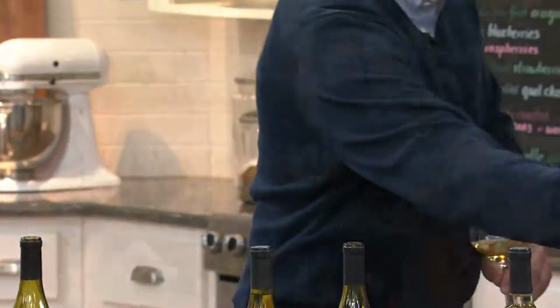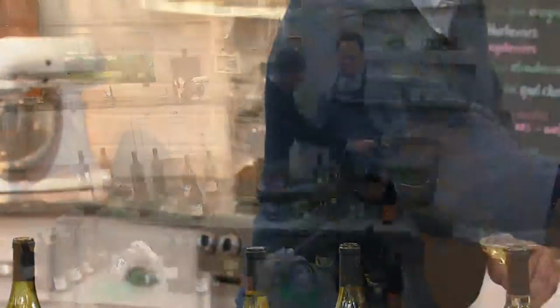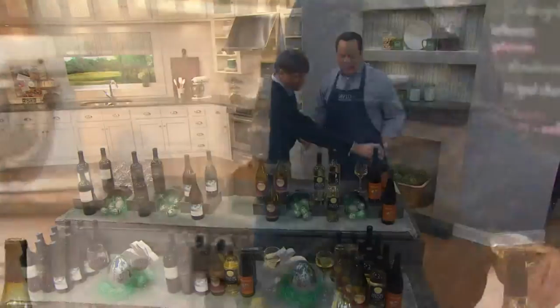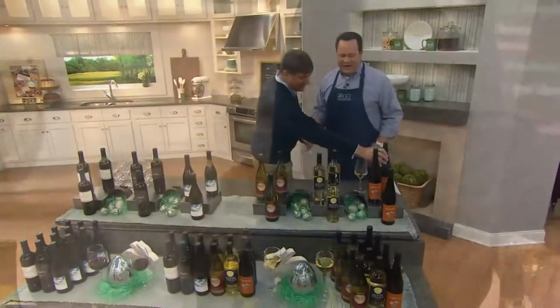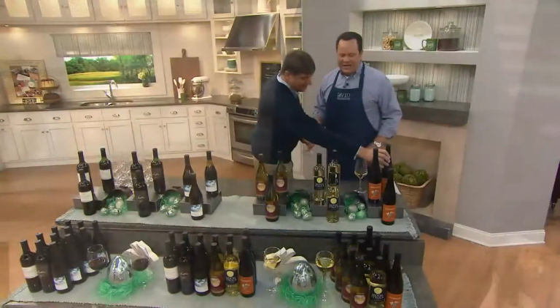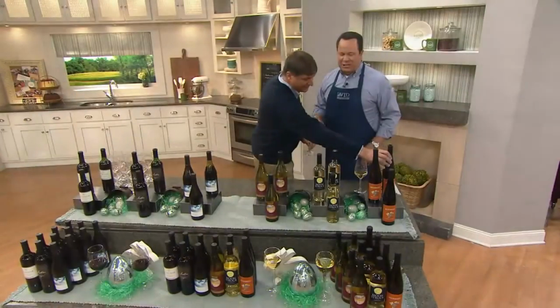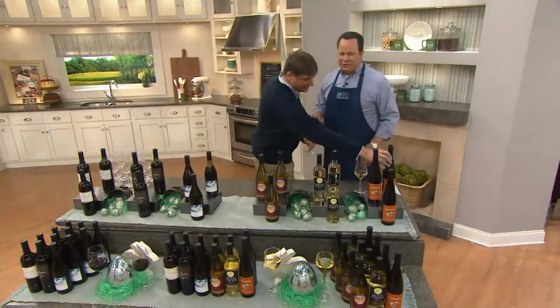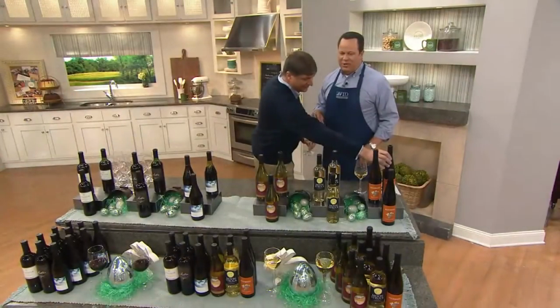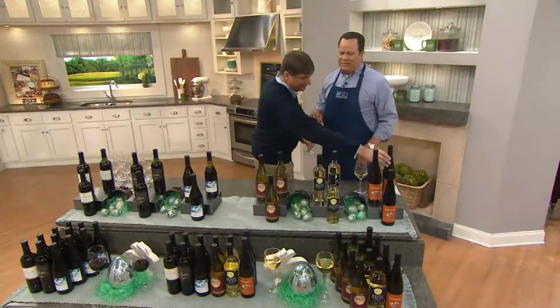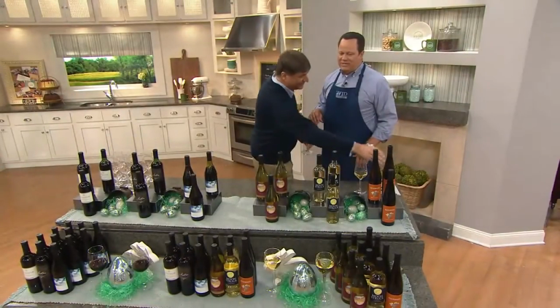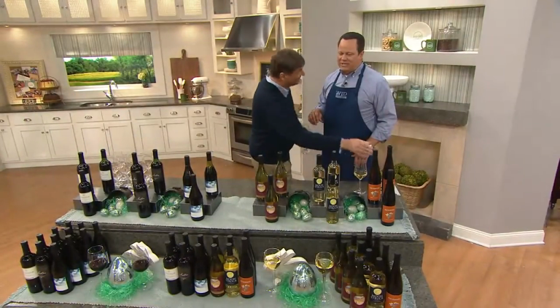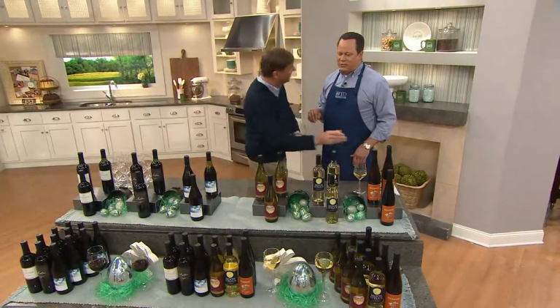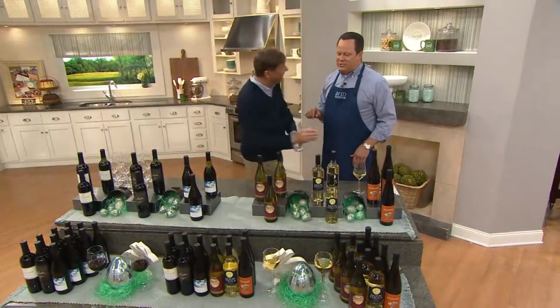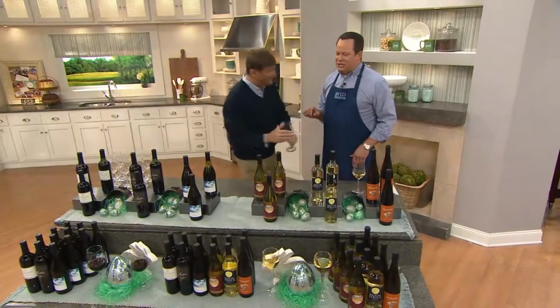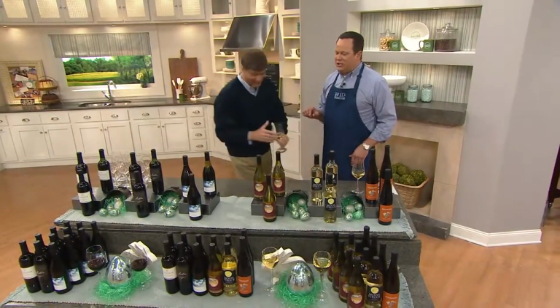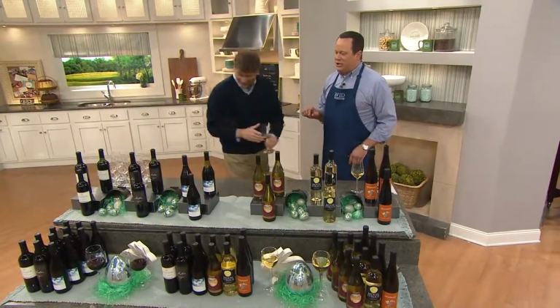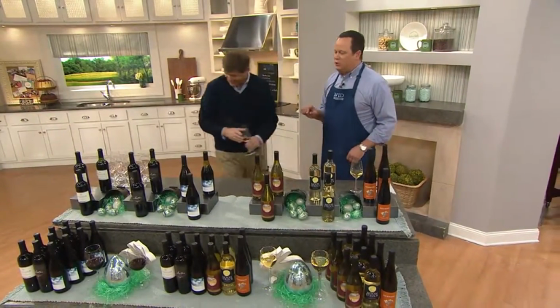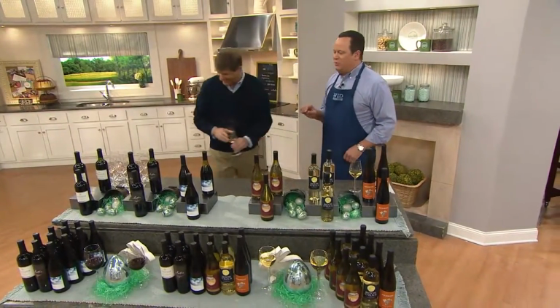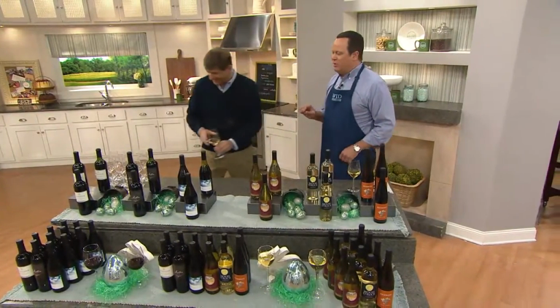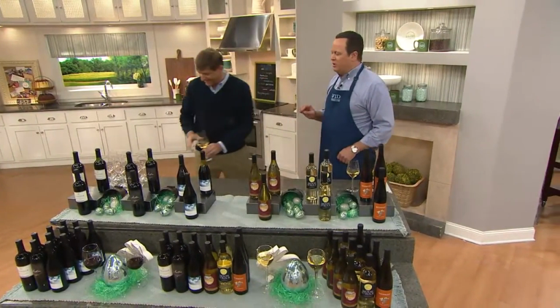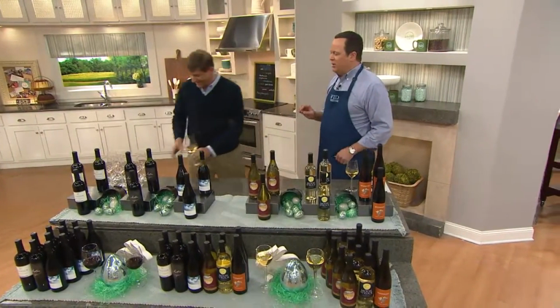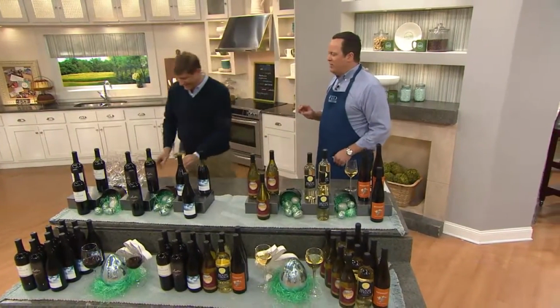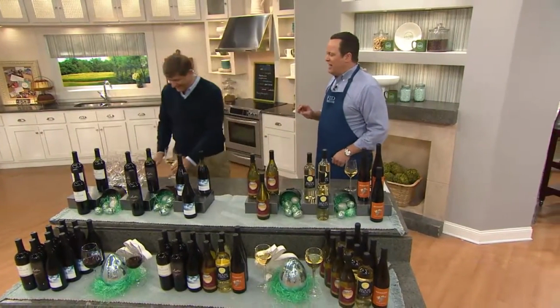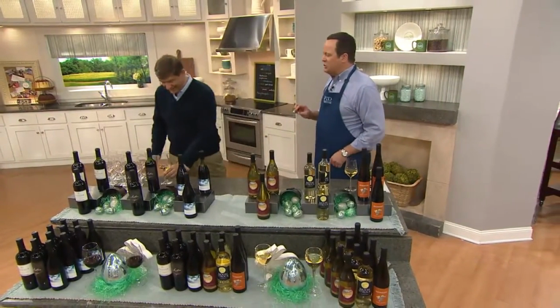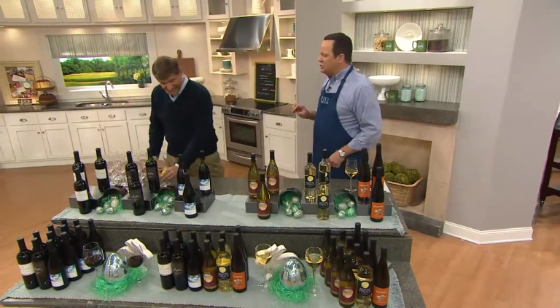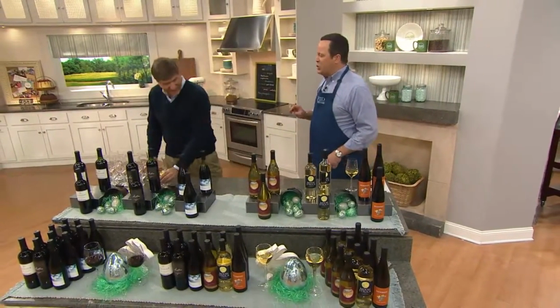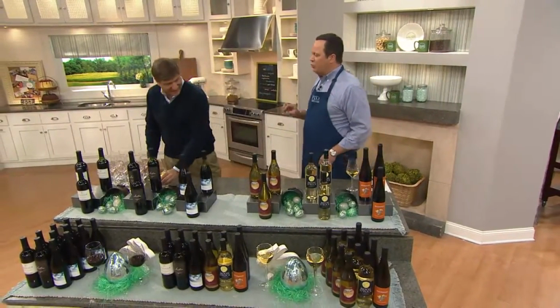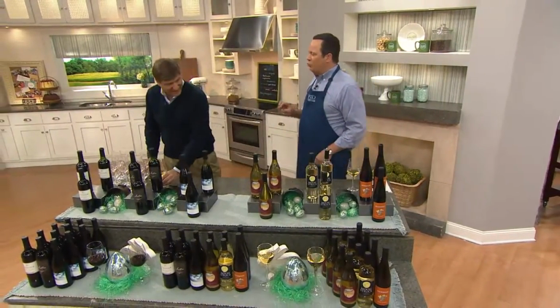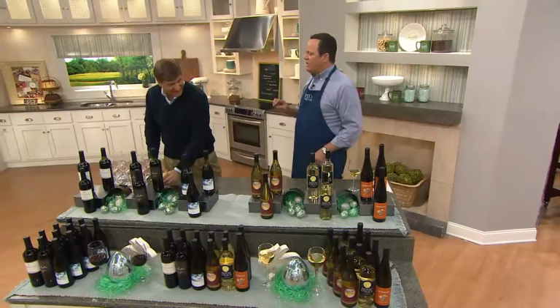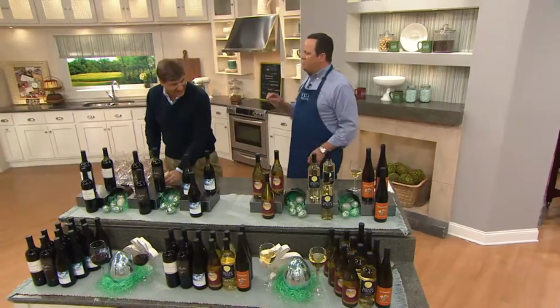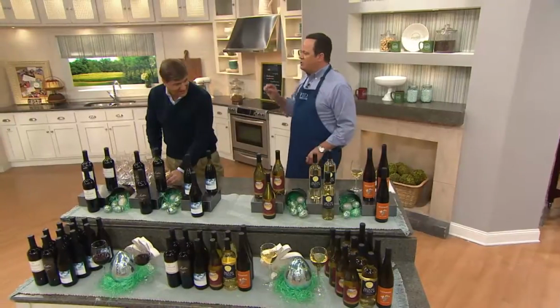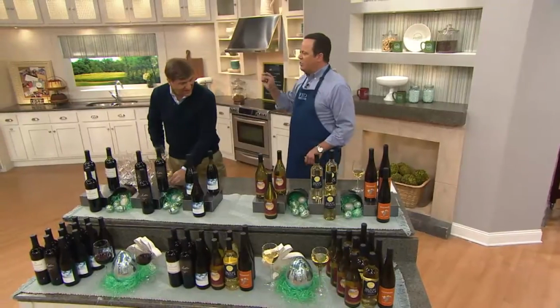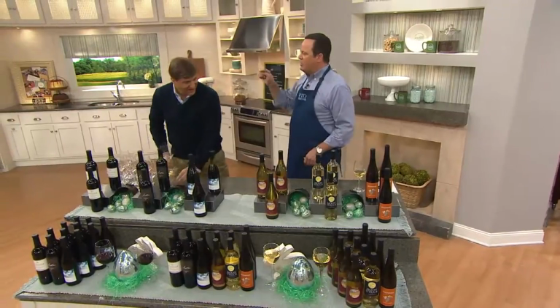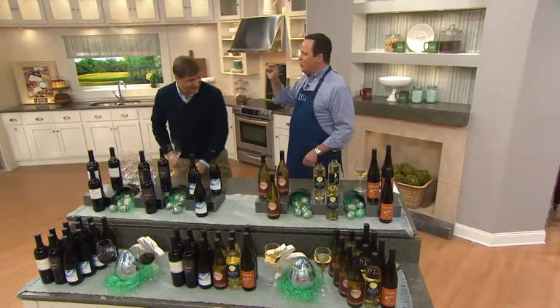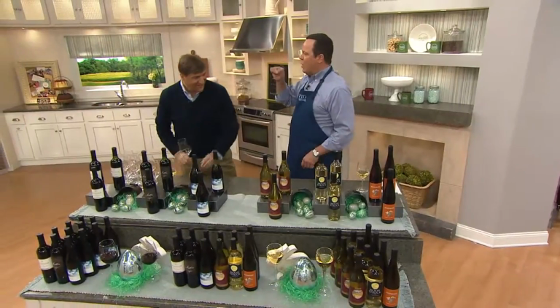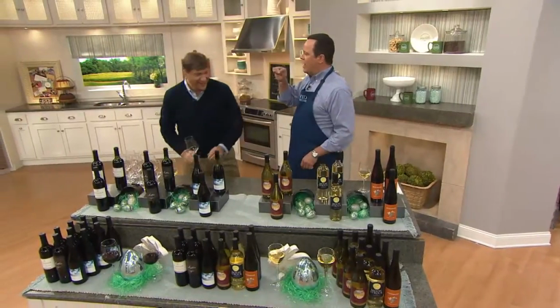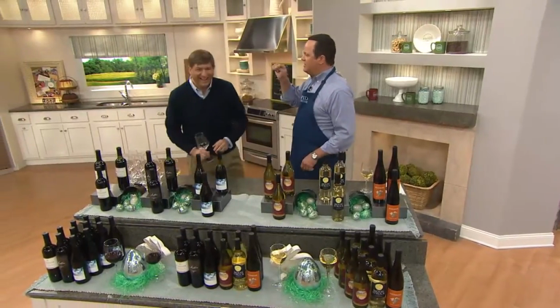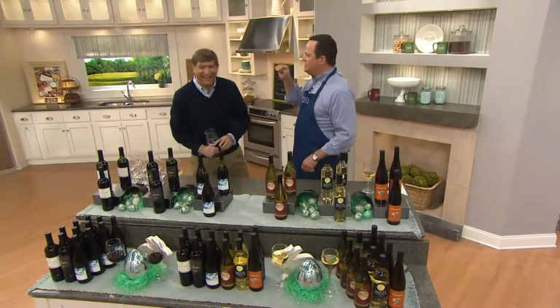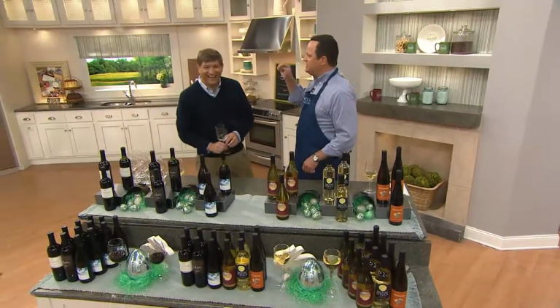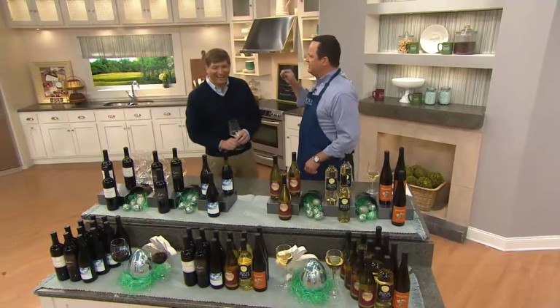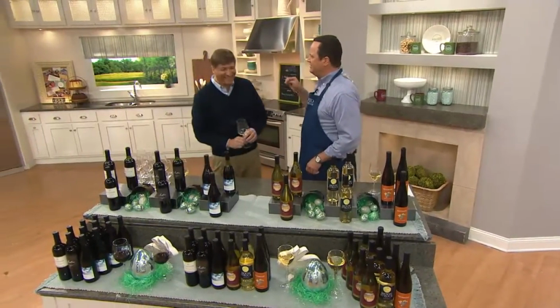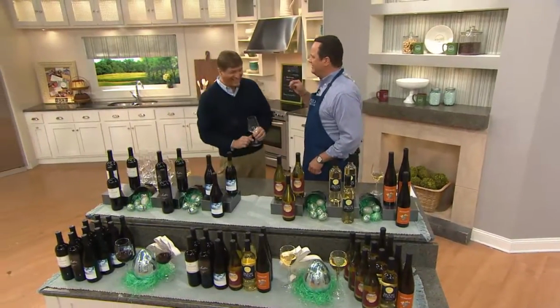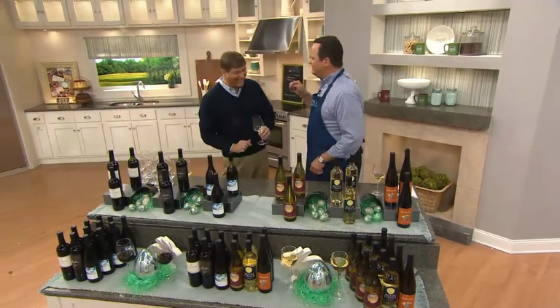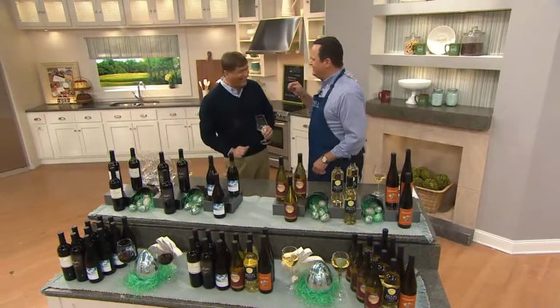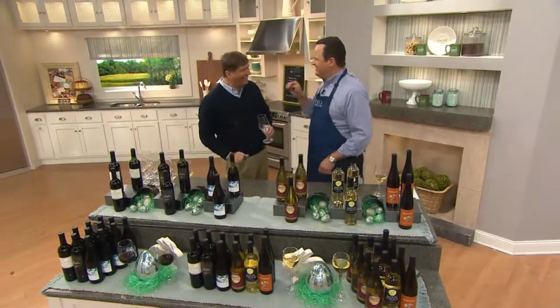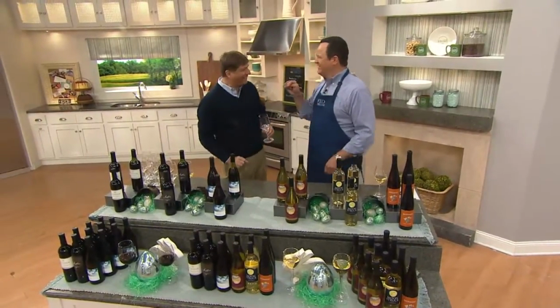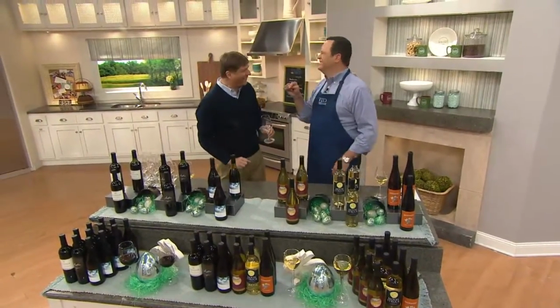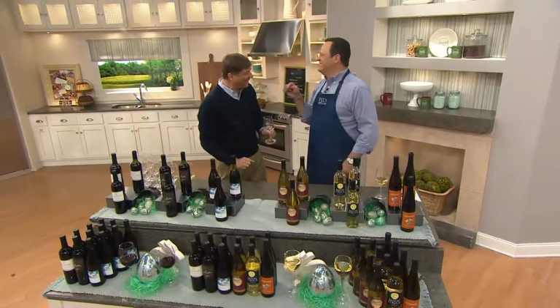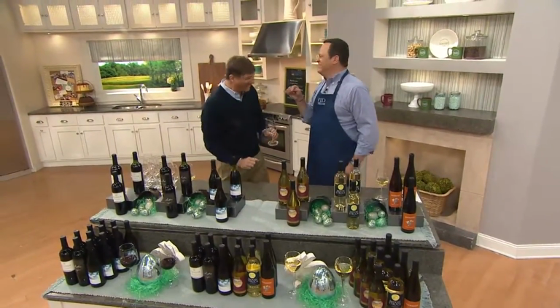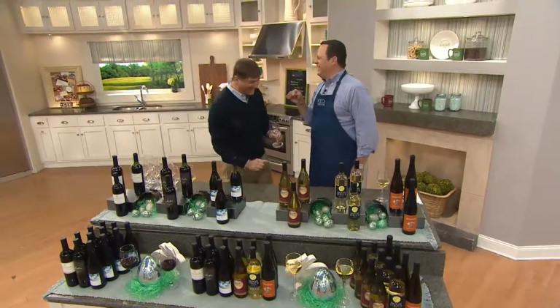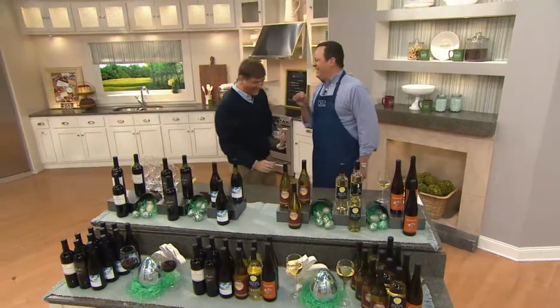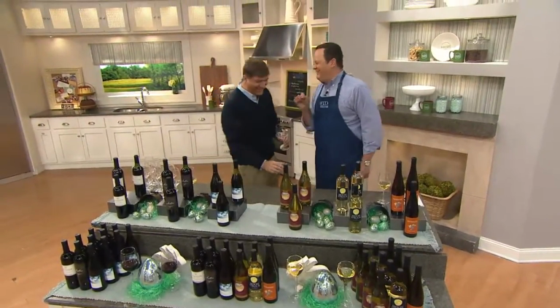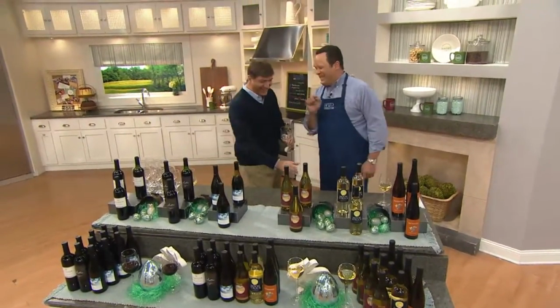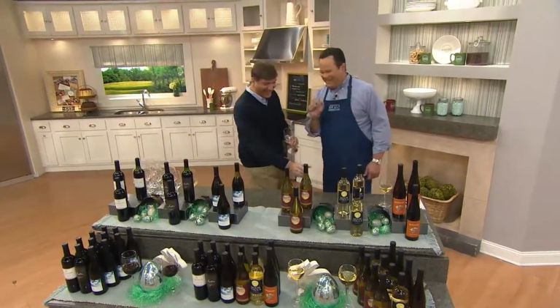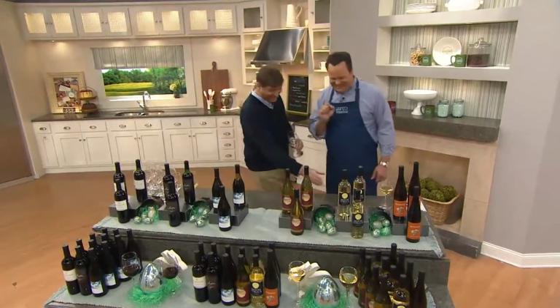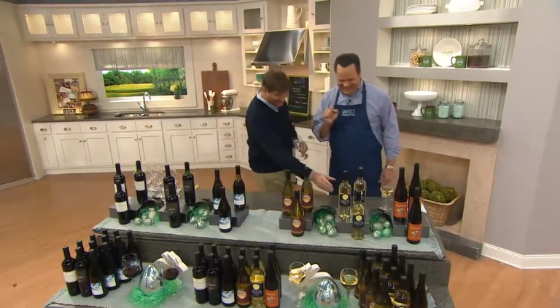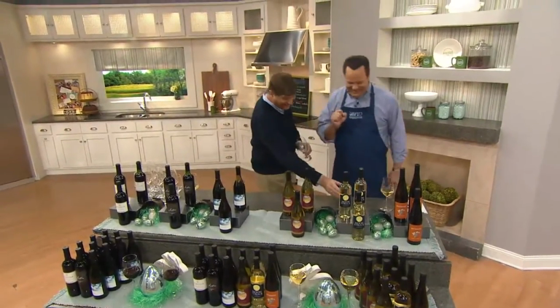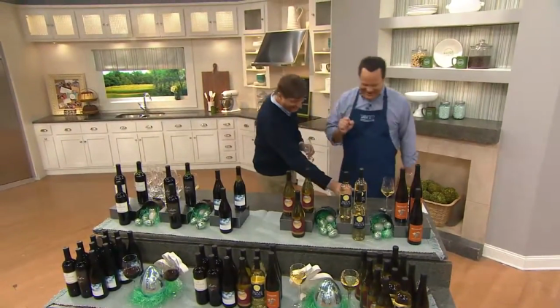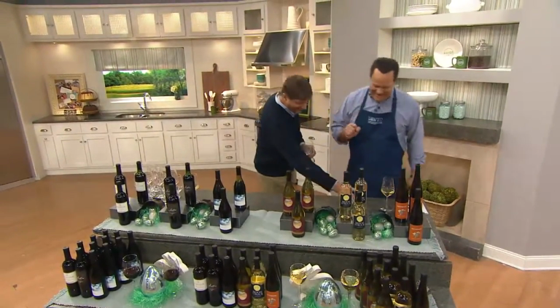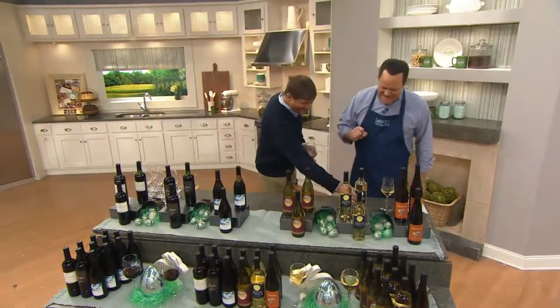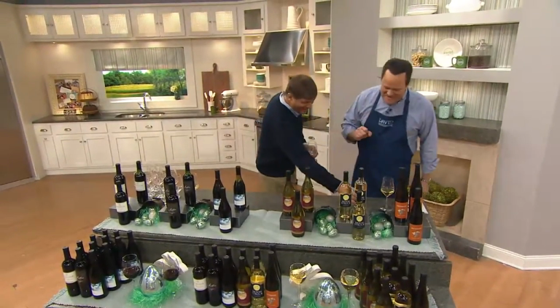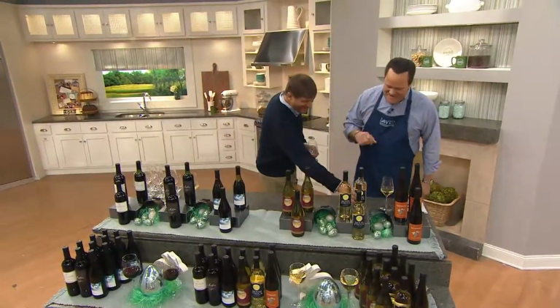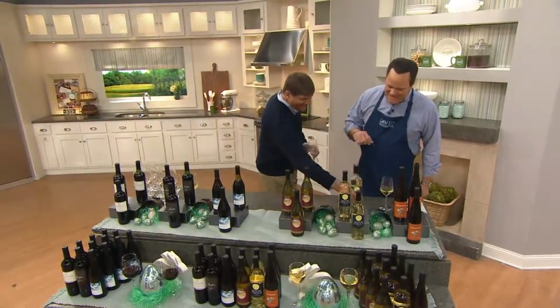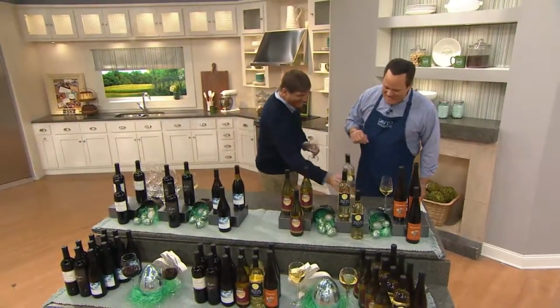We had a guest on QVC who says she goes to a book club and it's called 'Read Between the Wines.' I love that — I may use that.